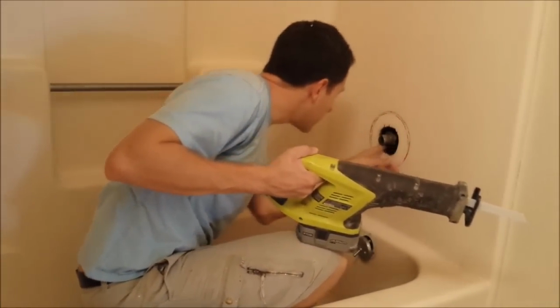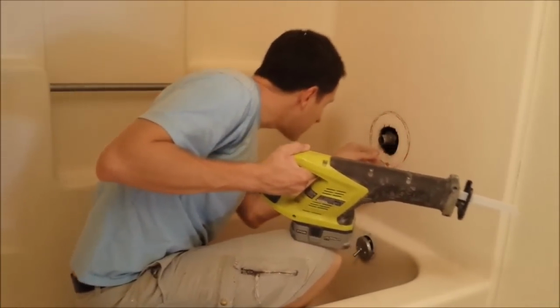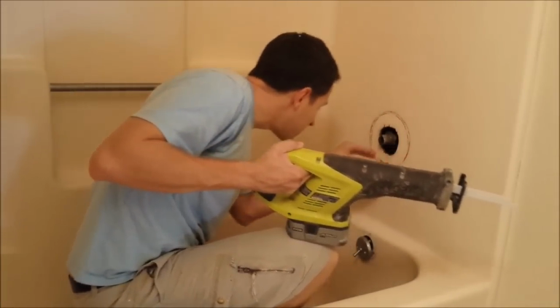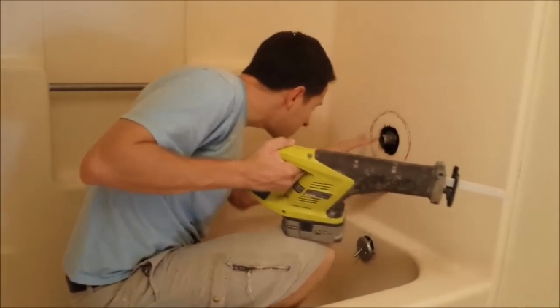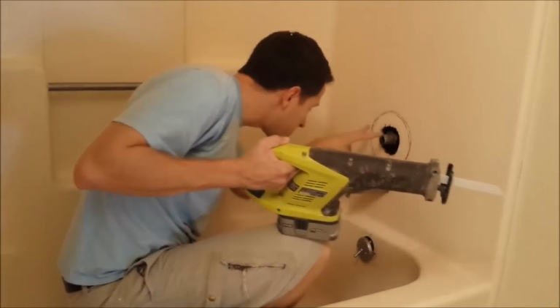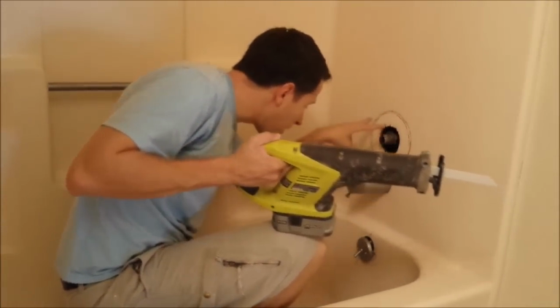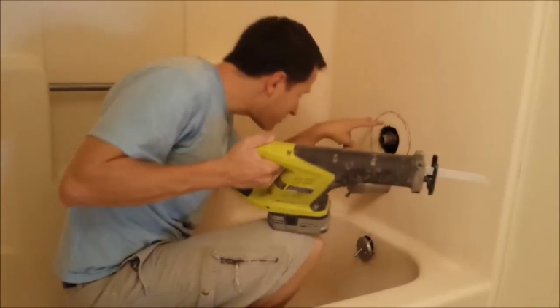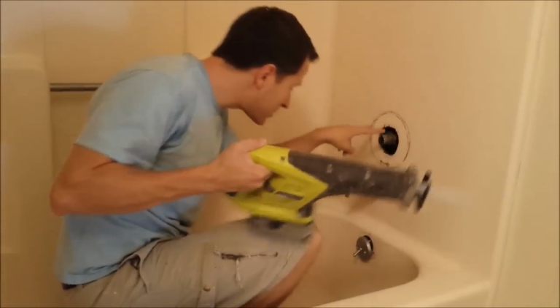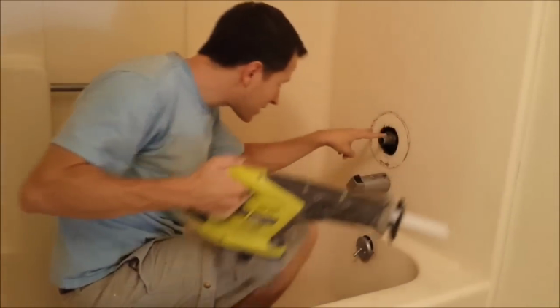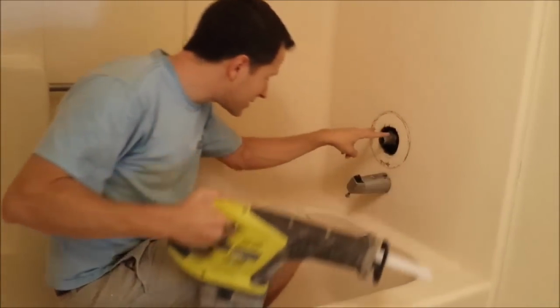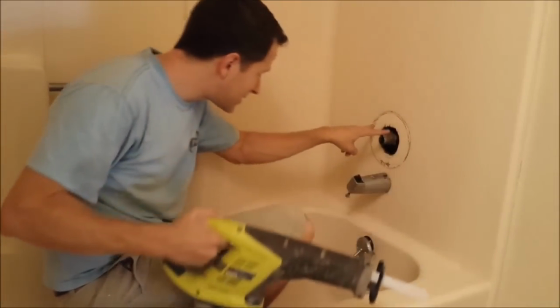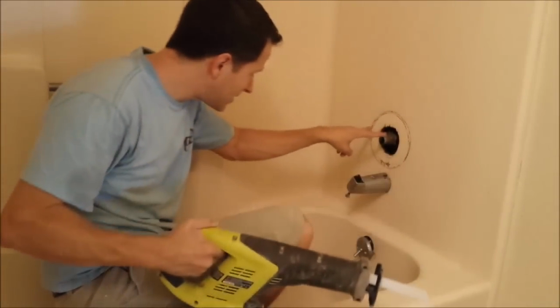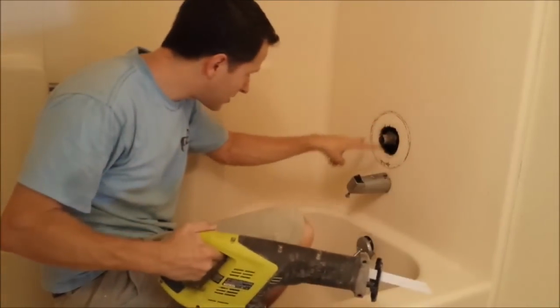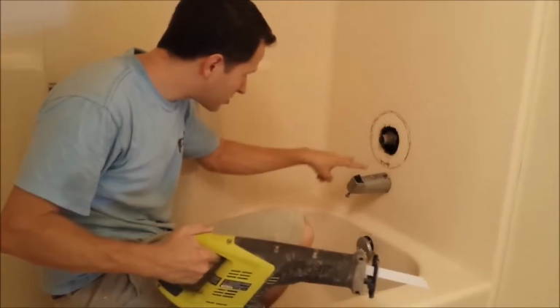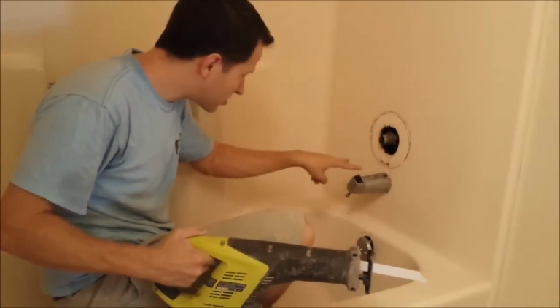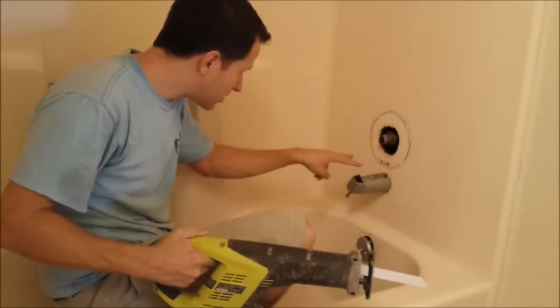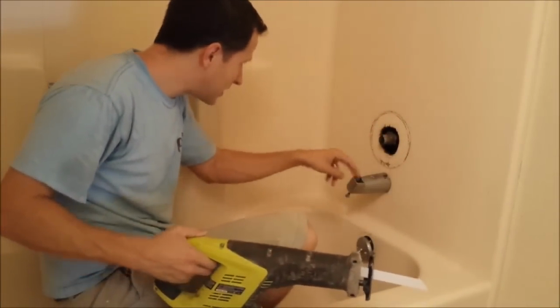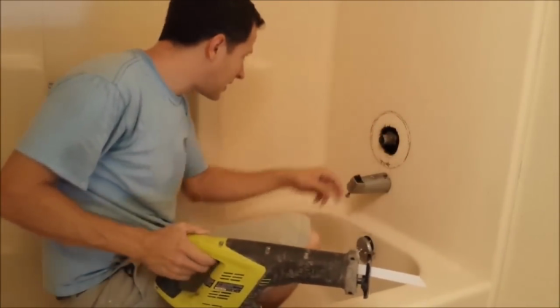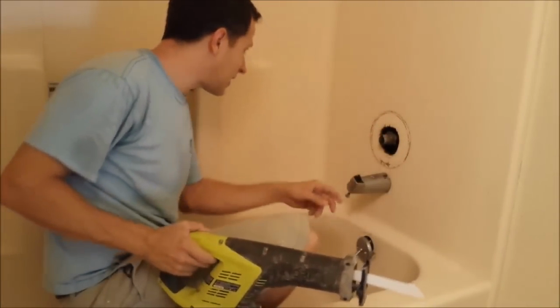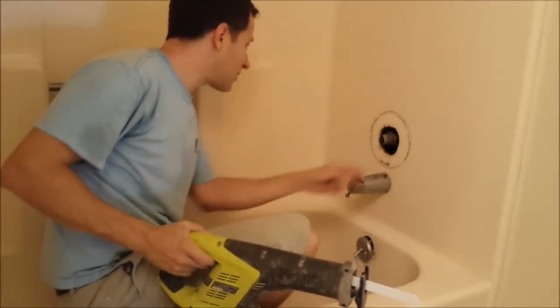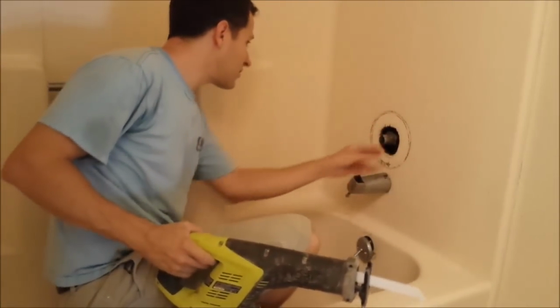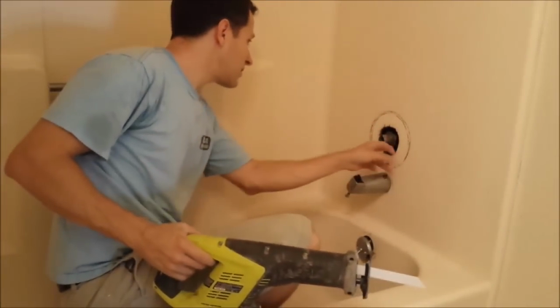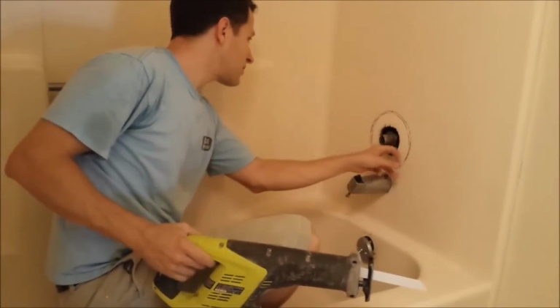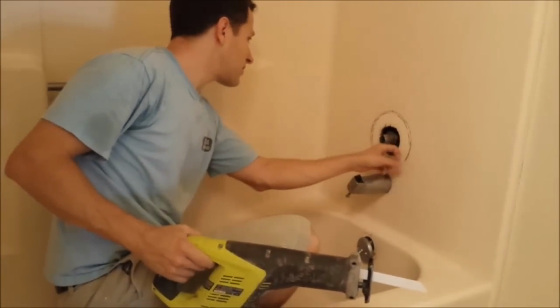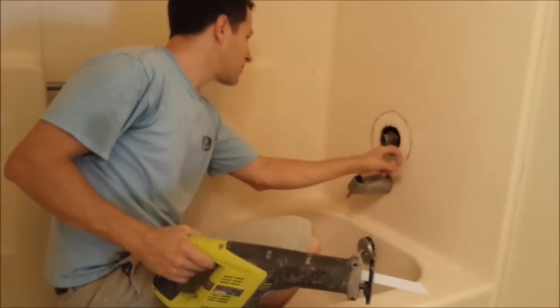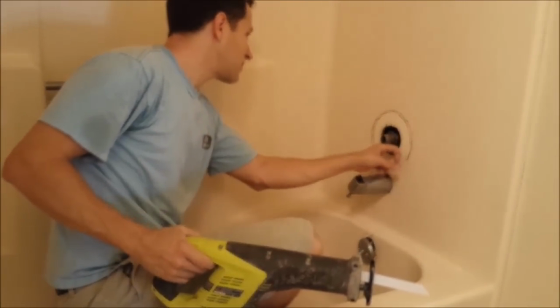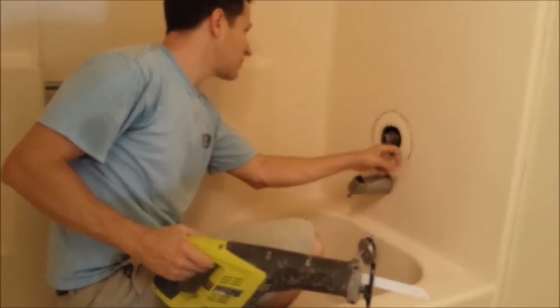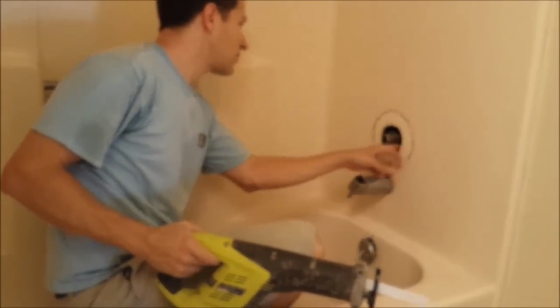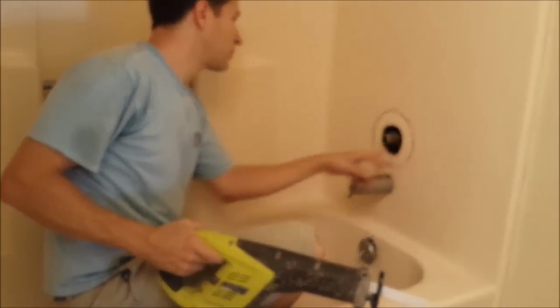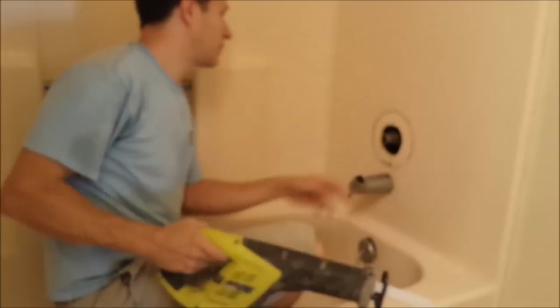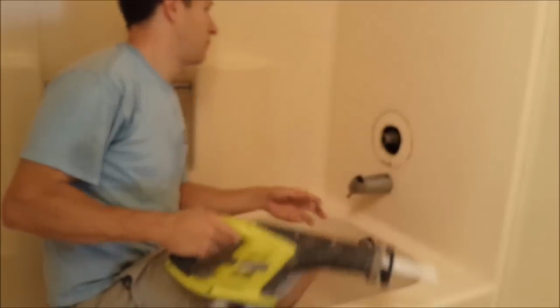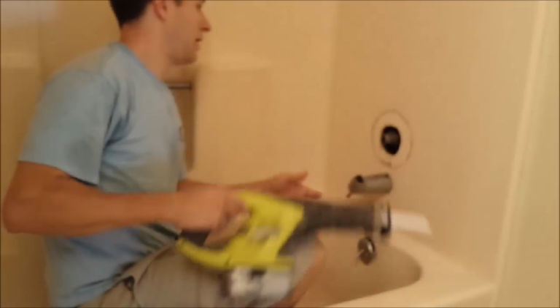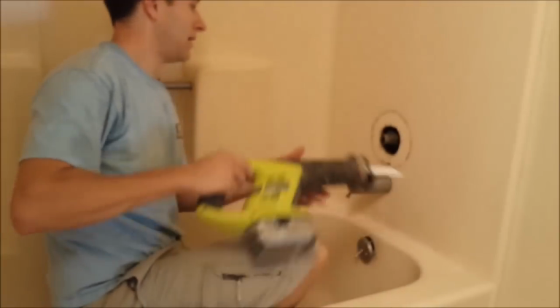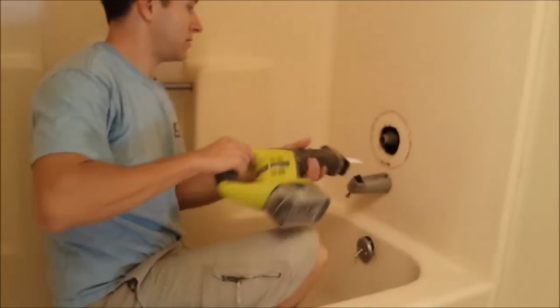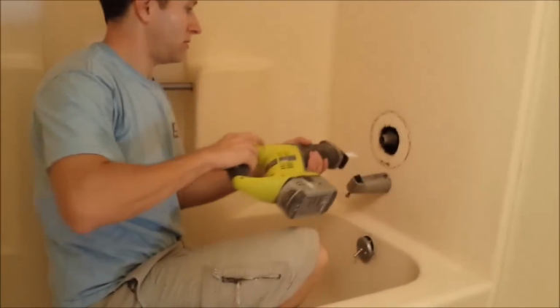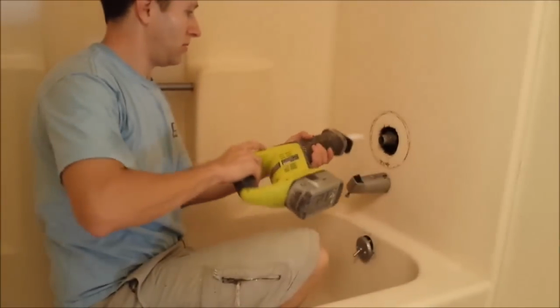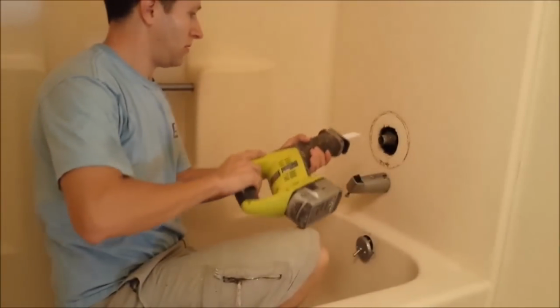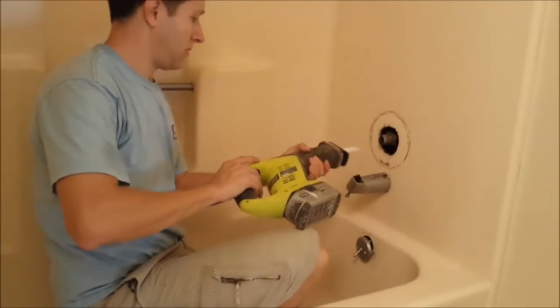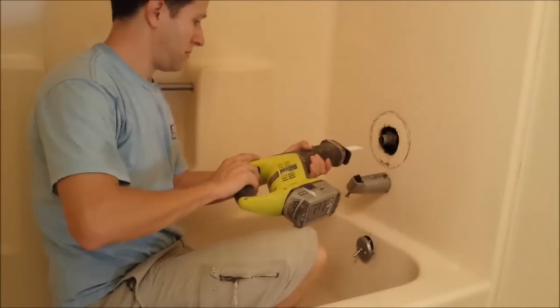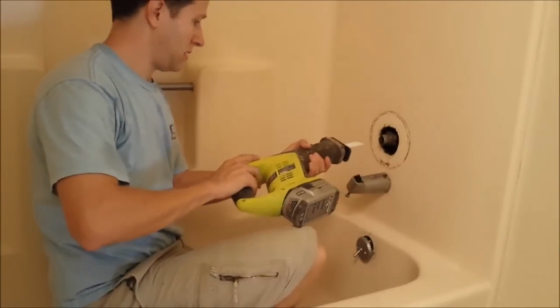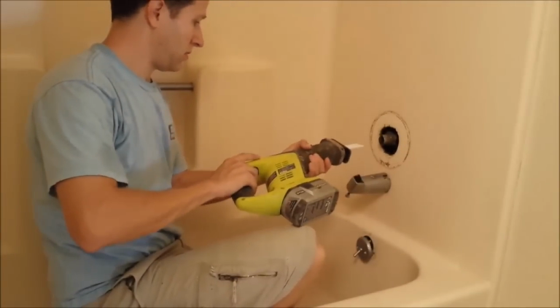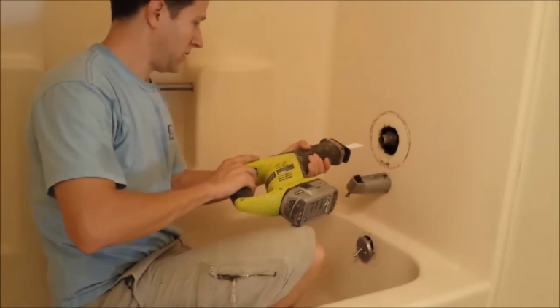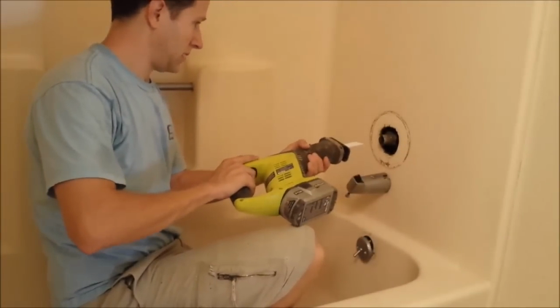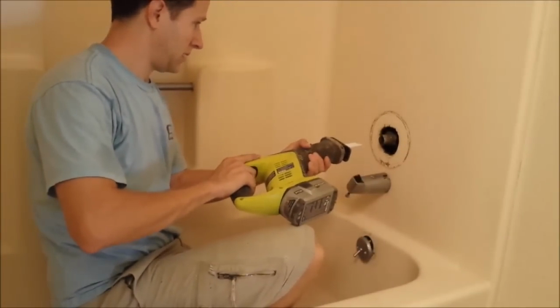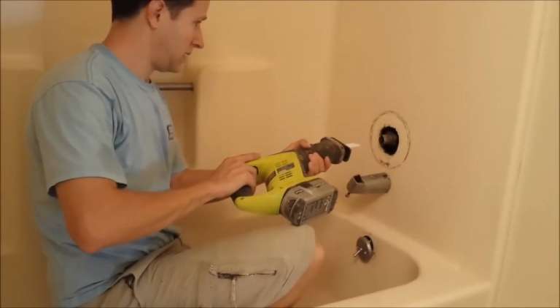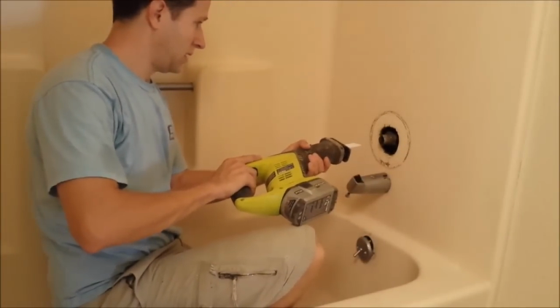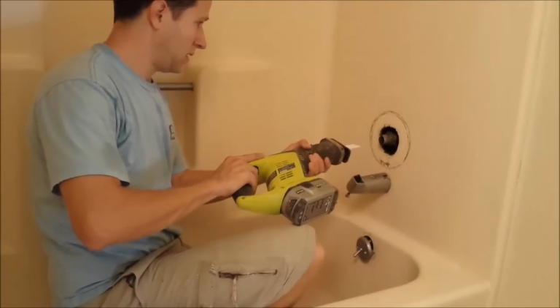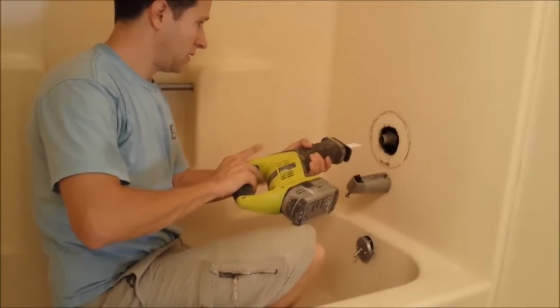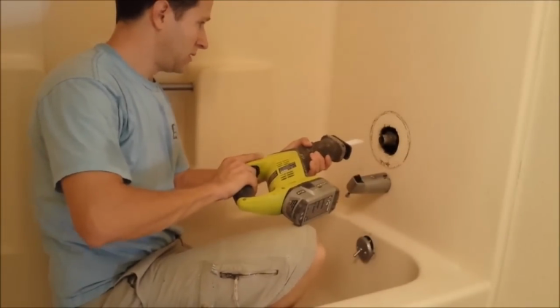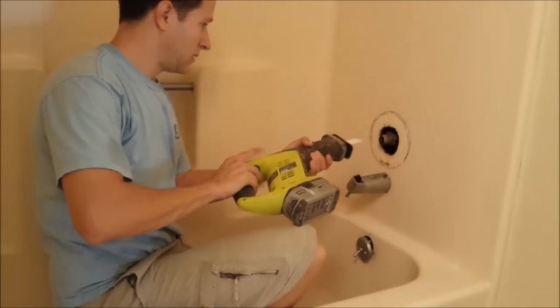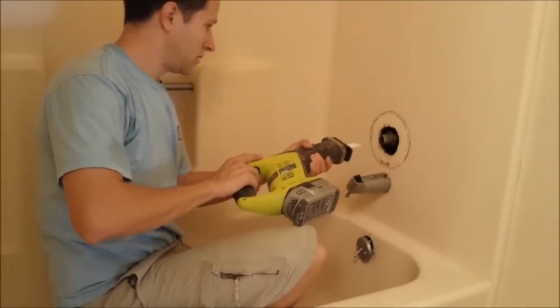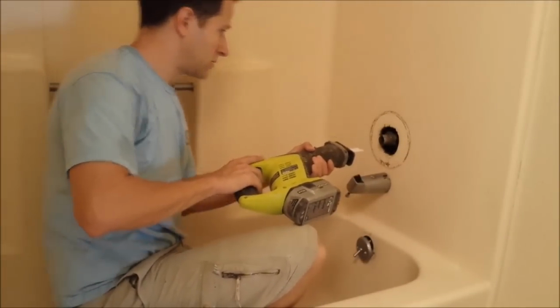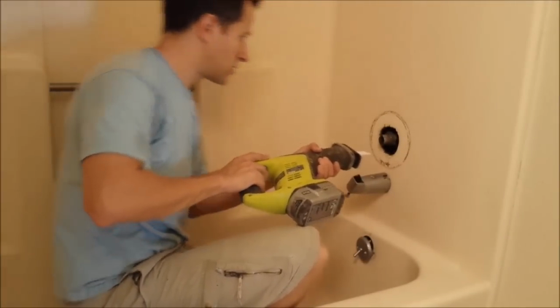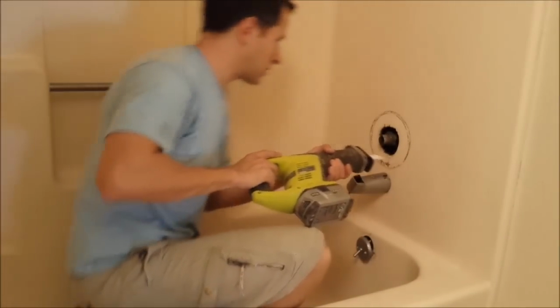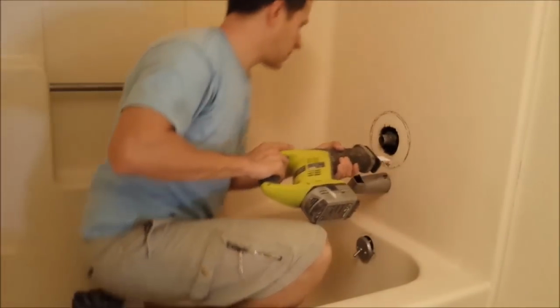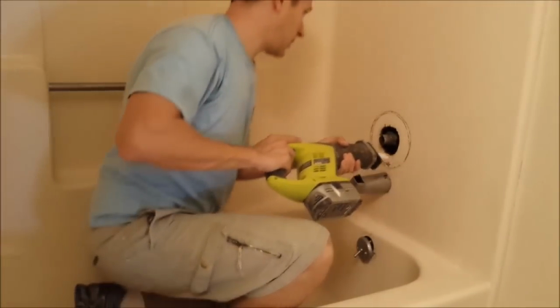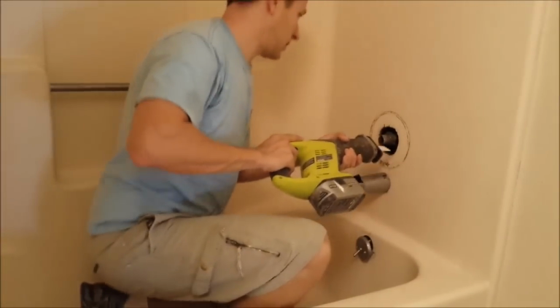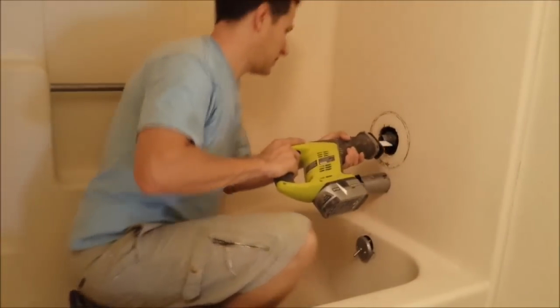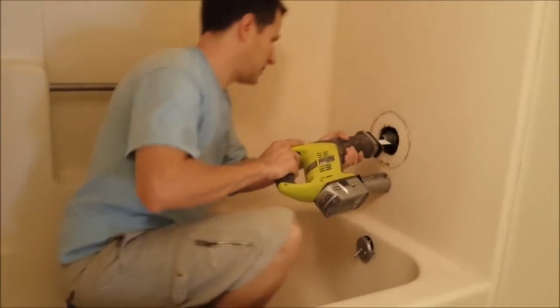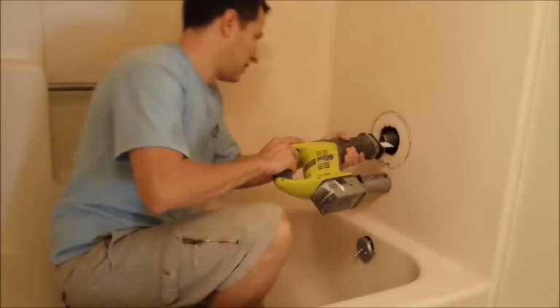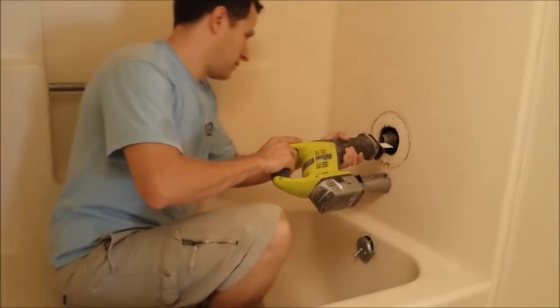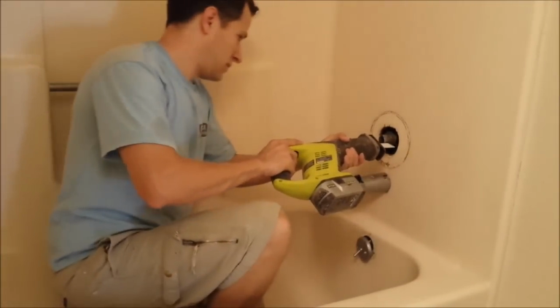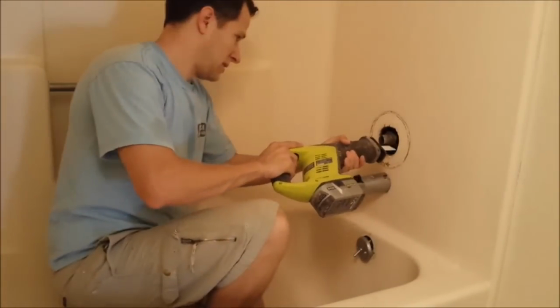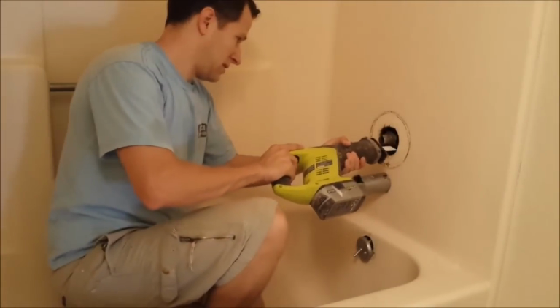These pipes I can see go straight down and they're a little bit back, so I'm going to go ahead and start cutting this out a bit.